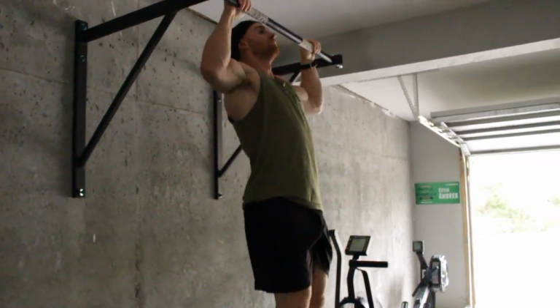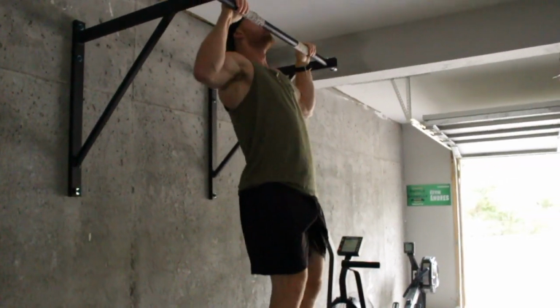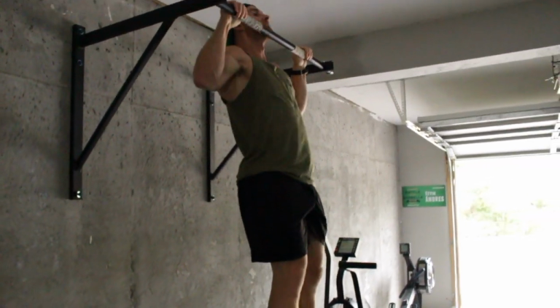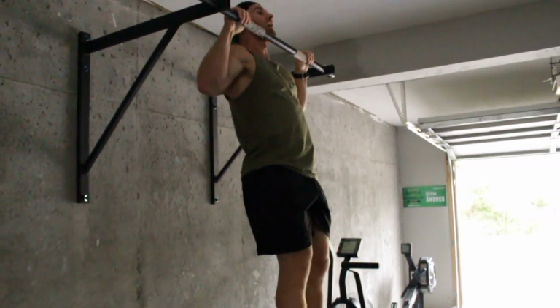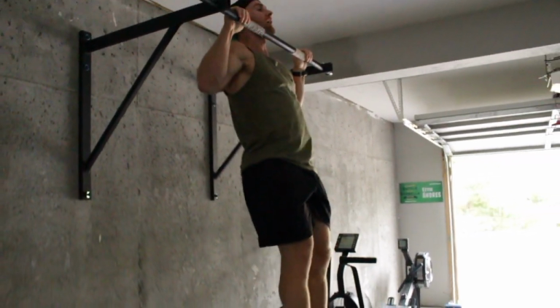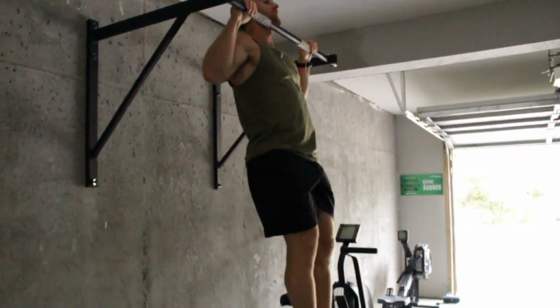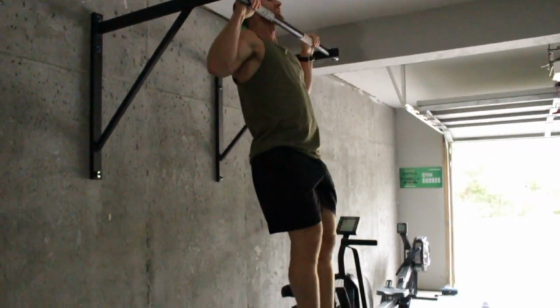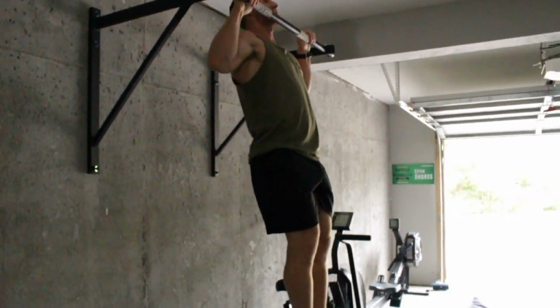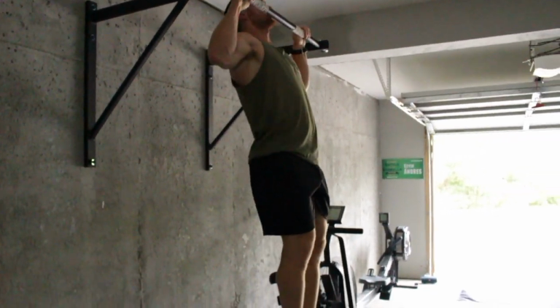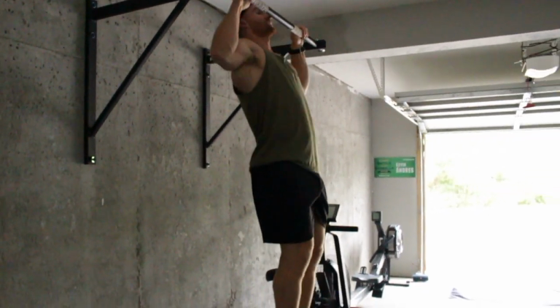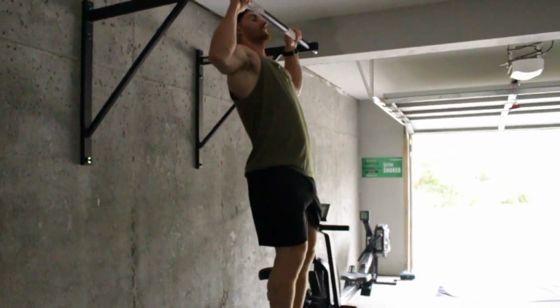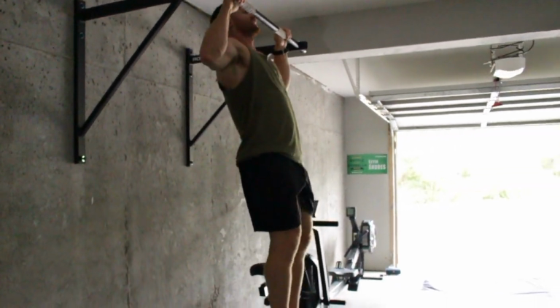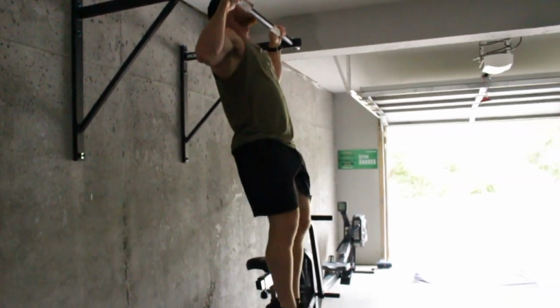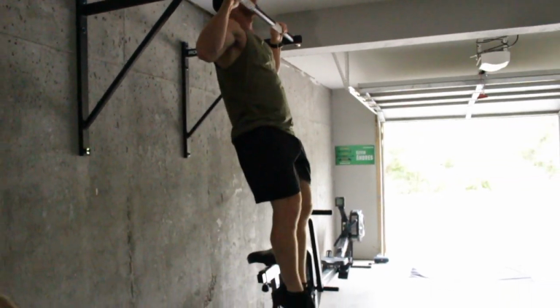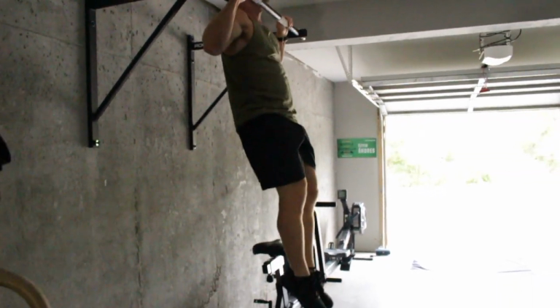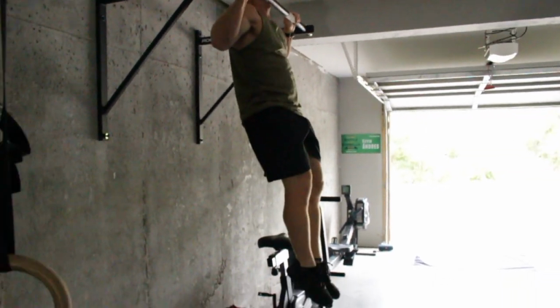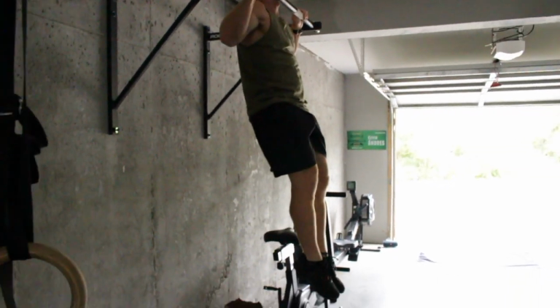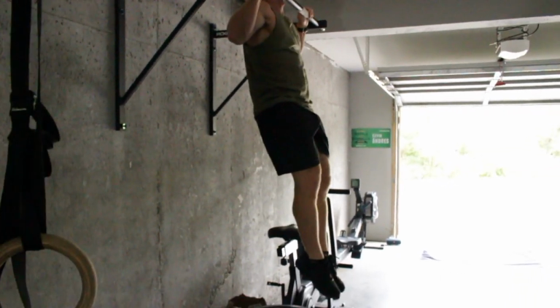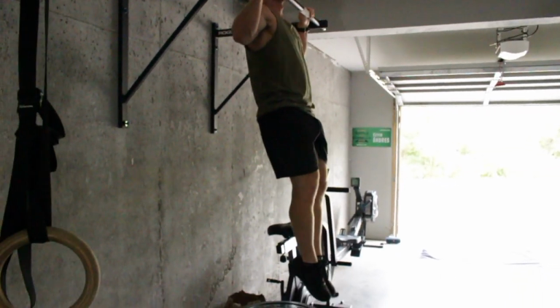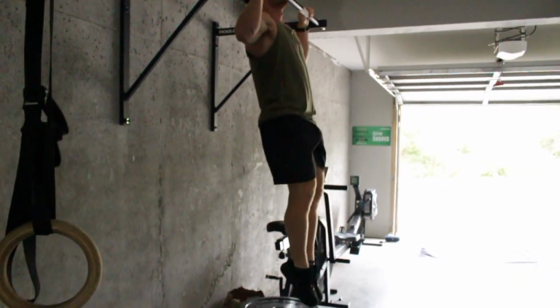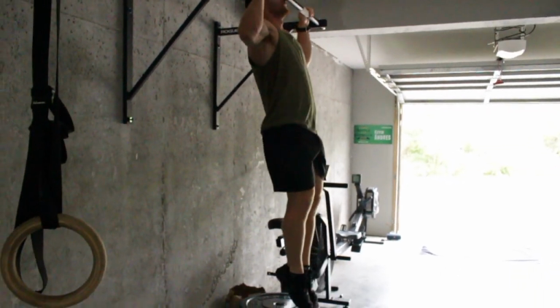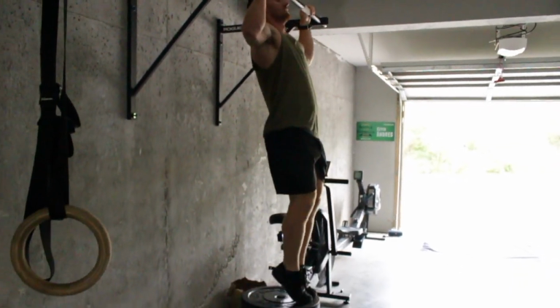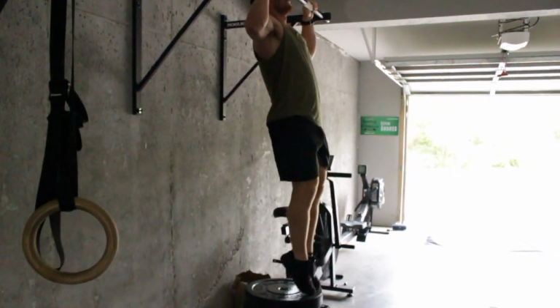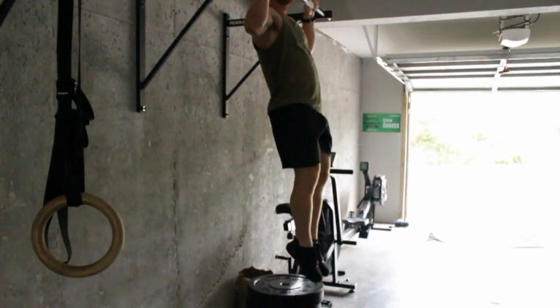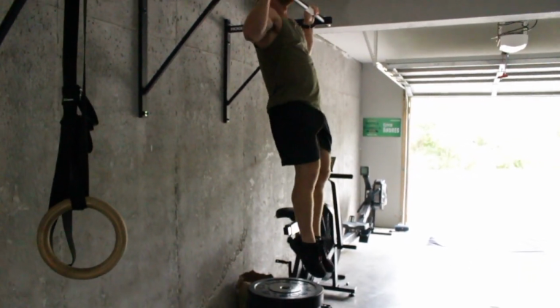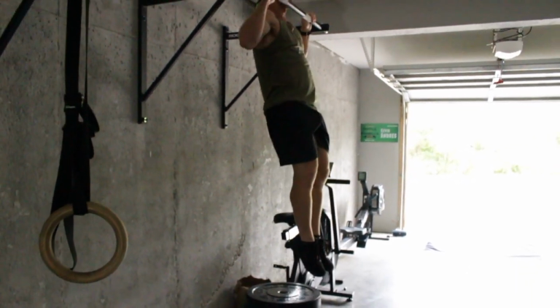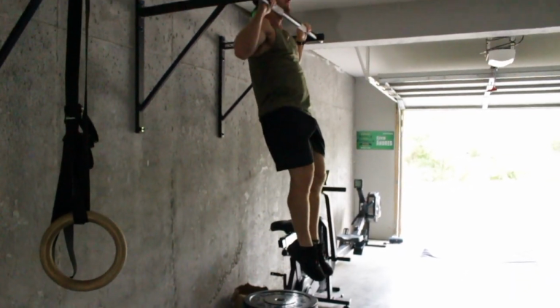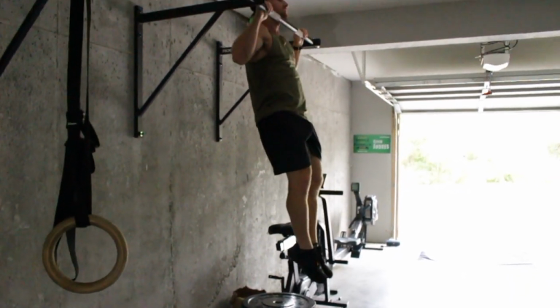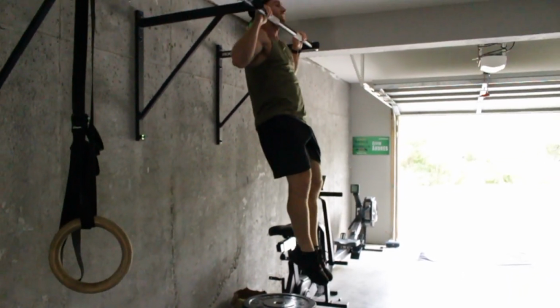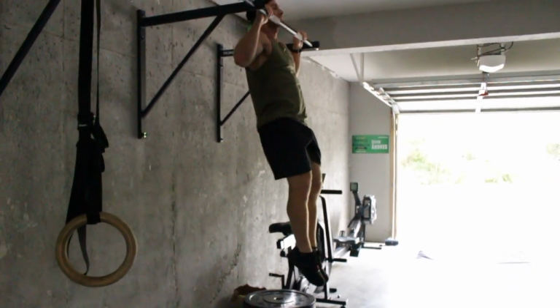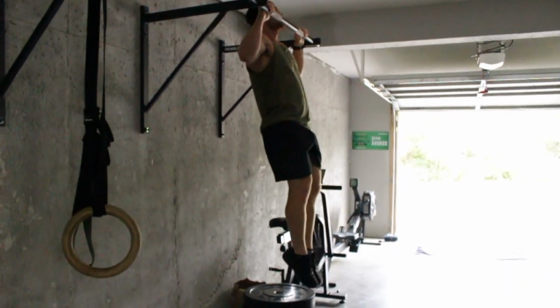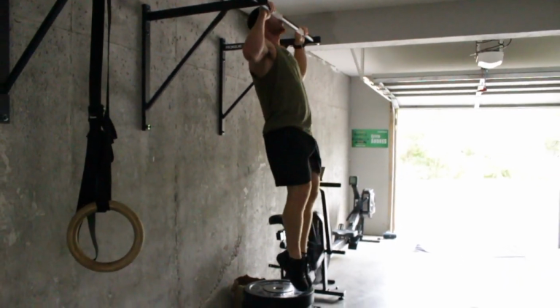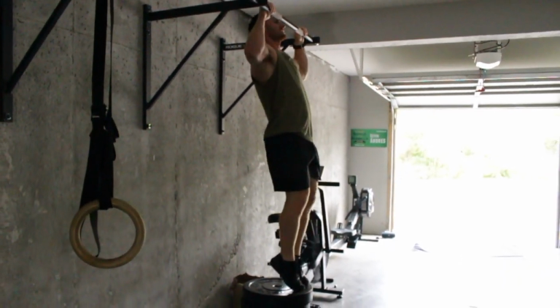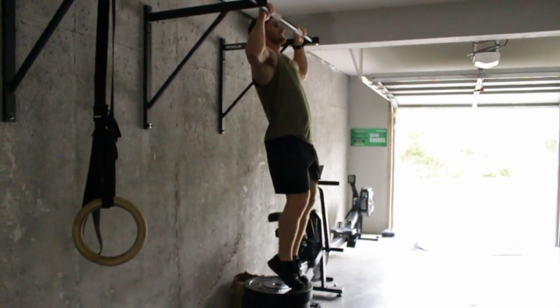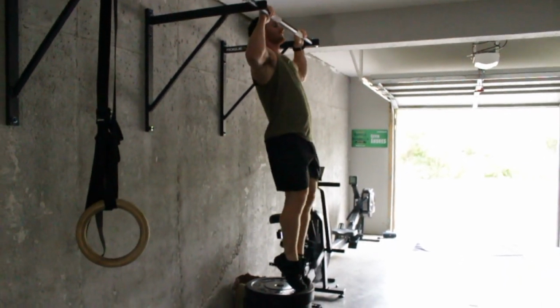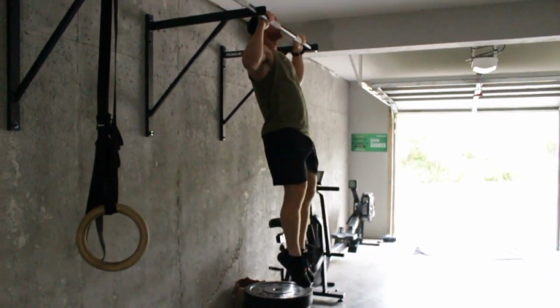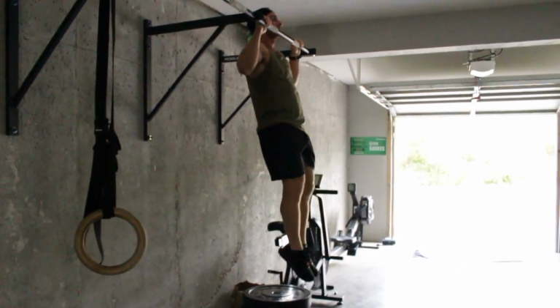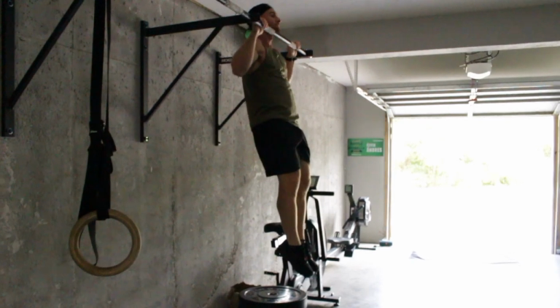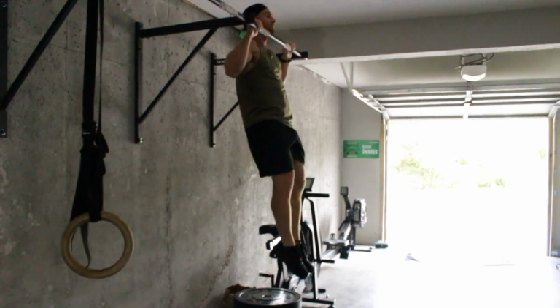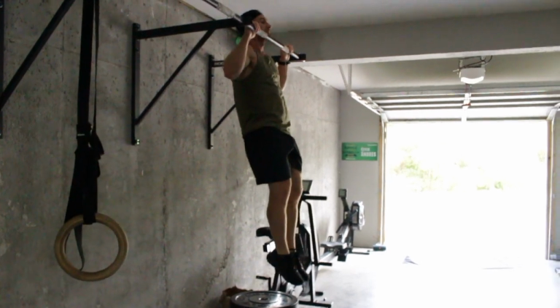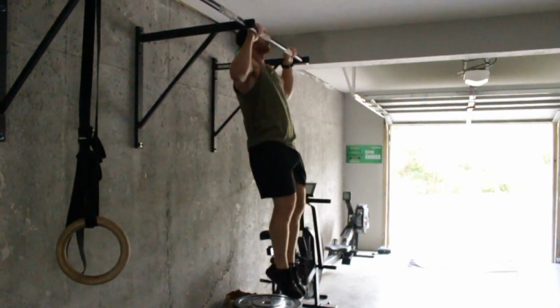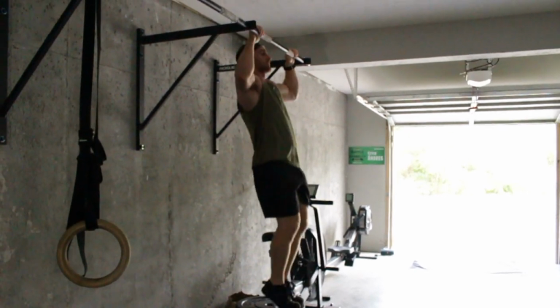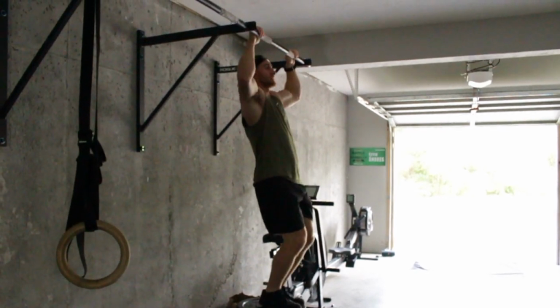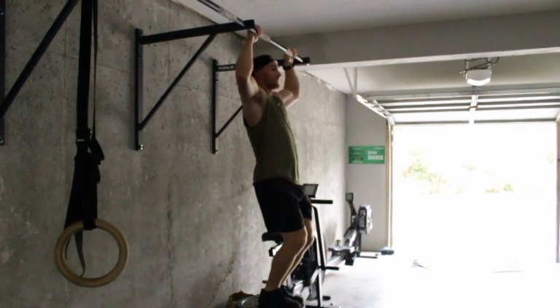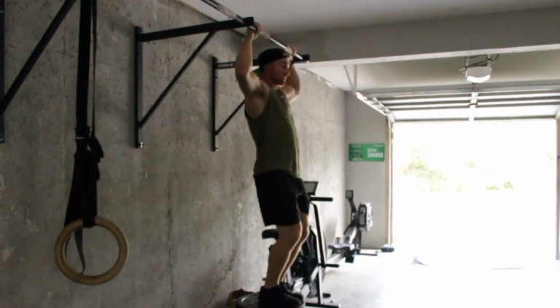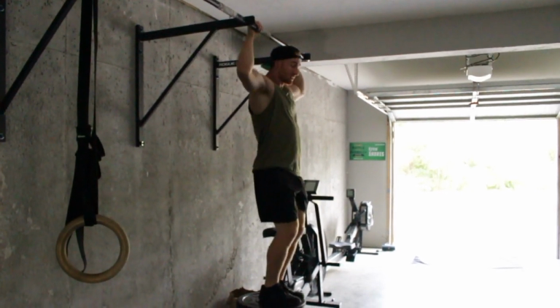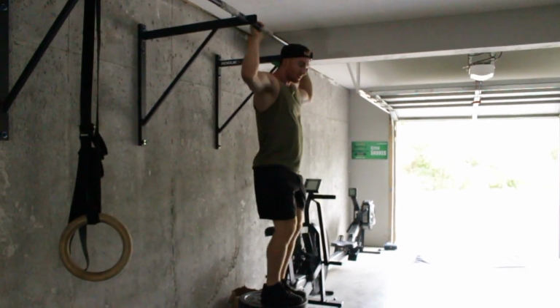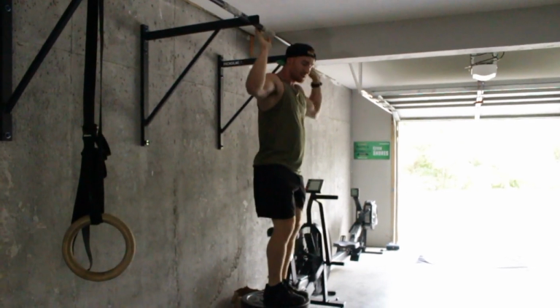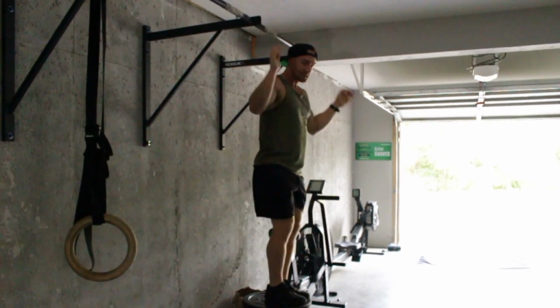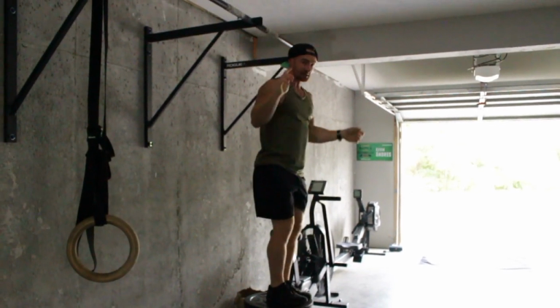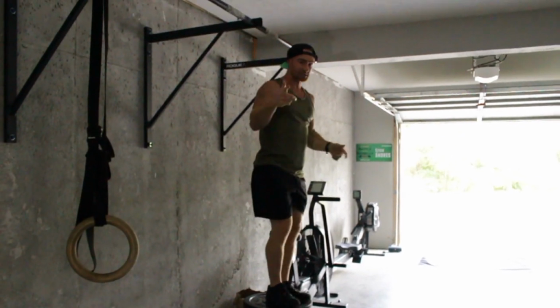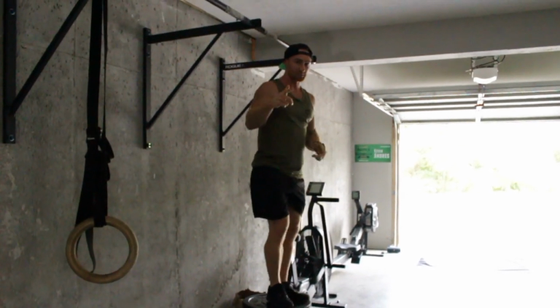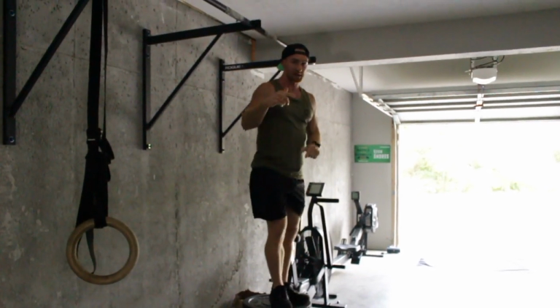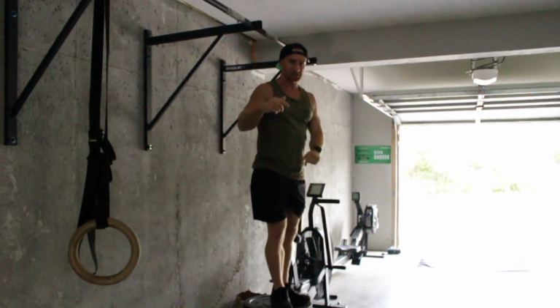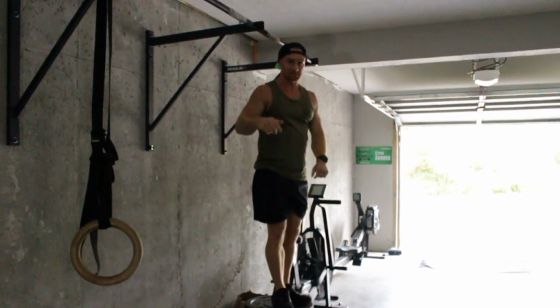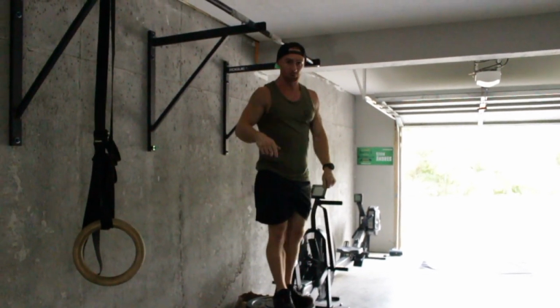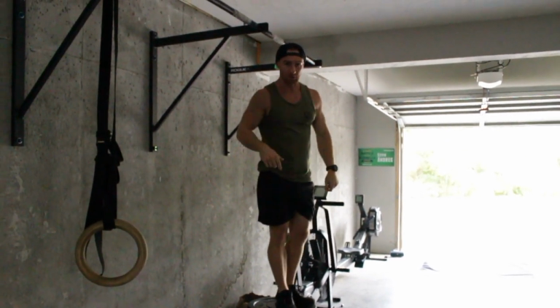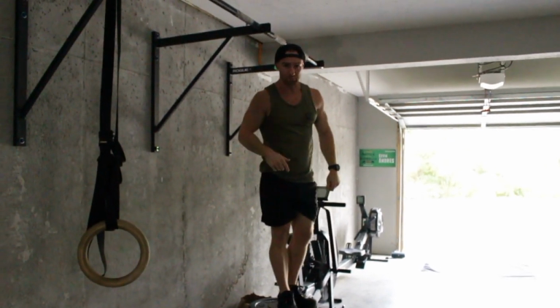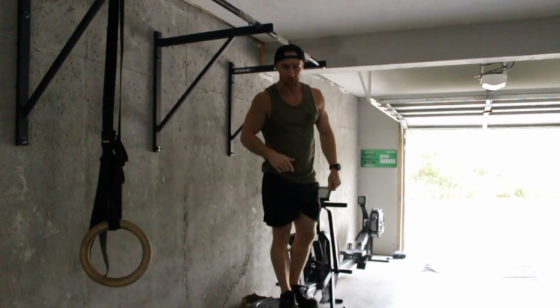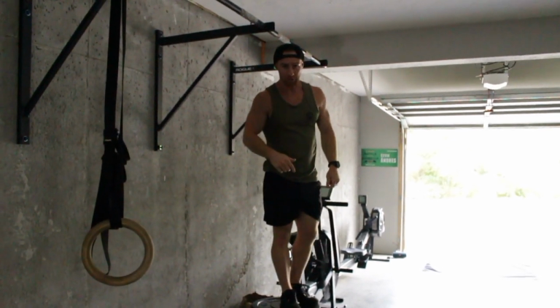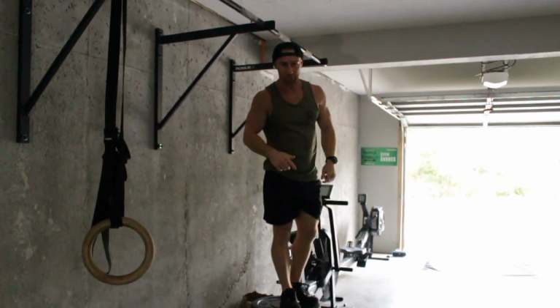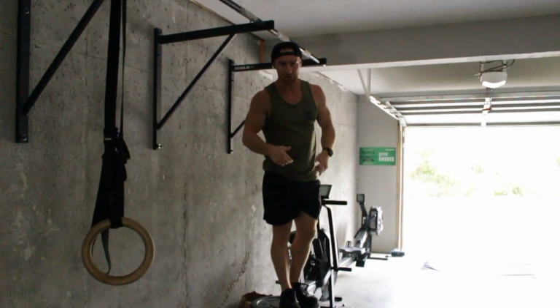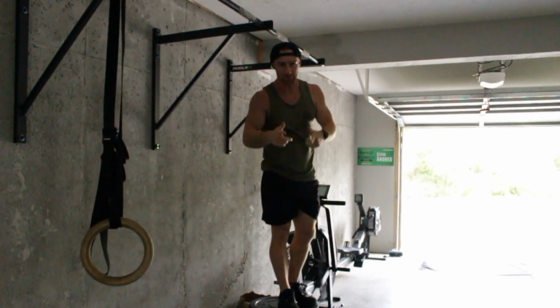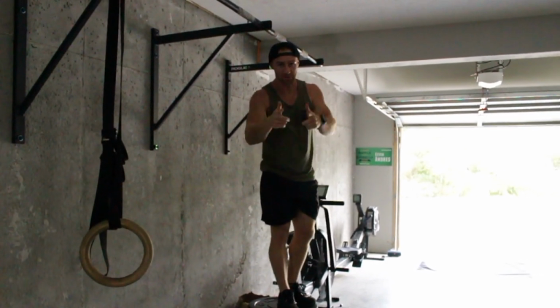Always train in that hollow body position. That's the Box Supported Pull-Up Pulse.